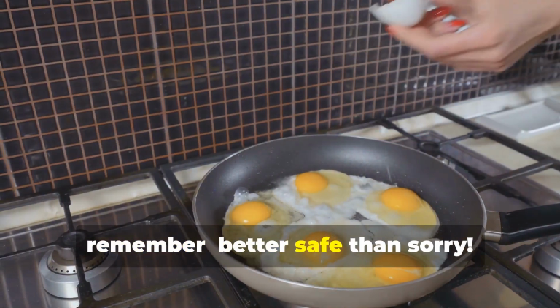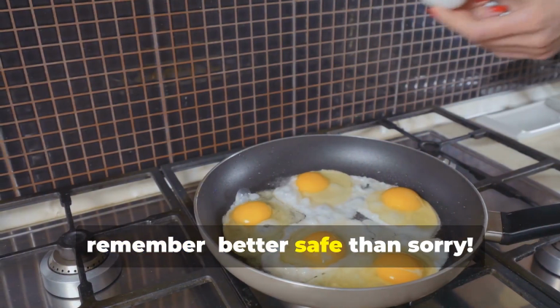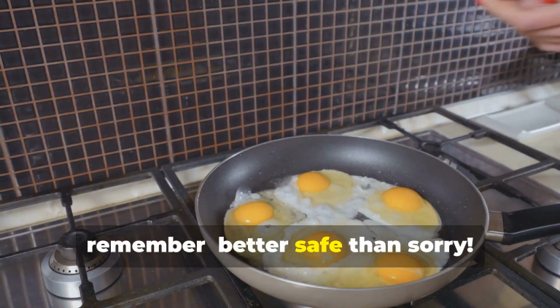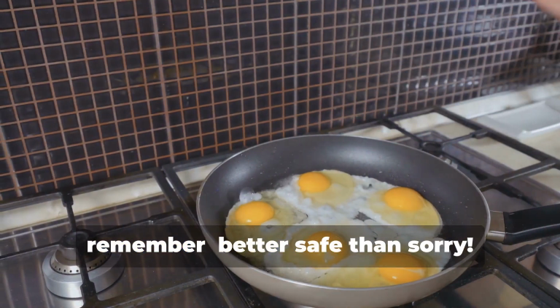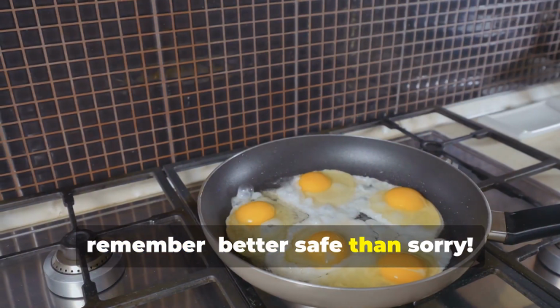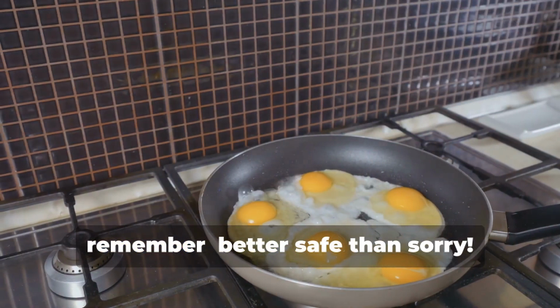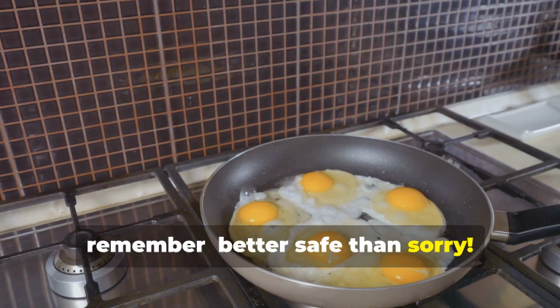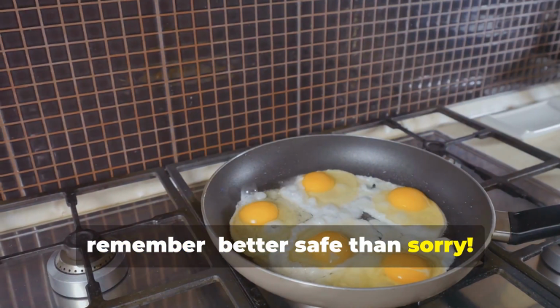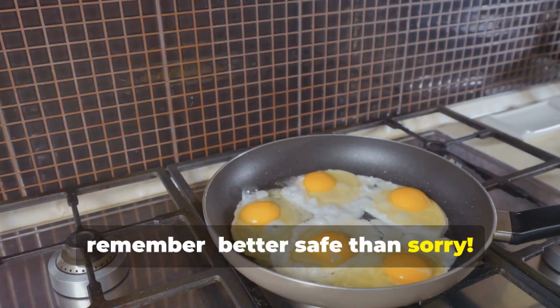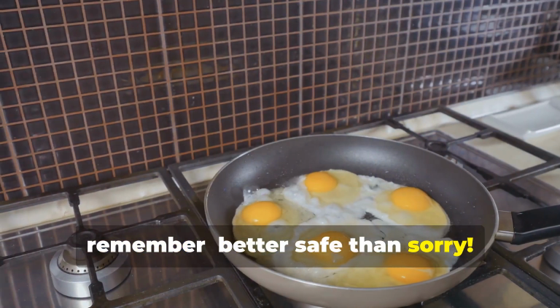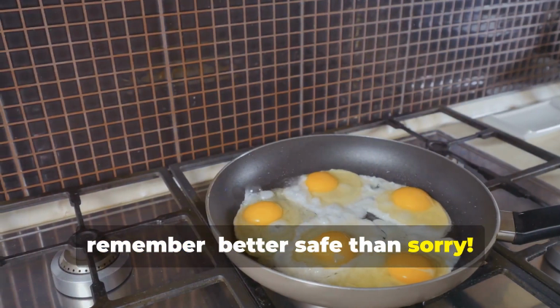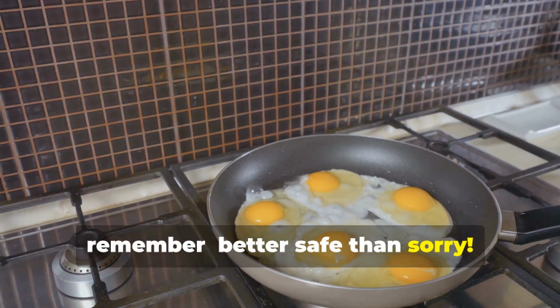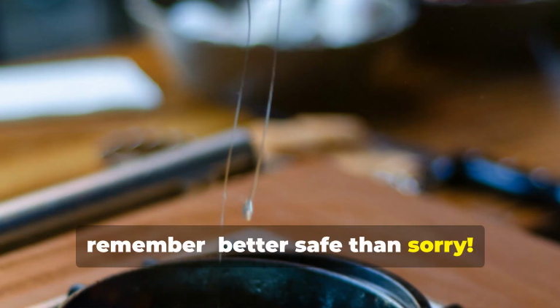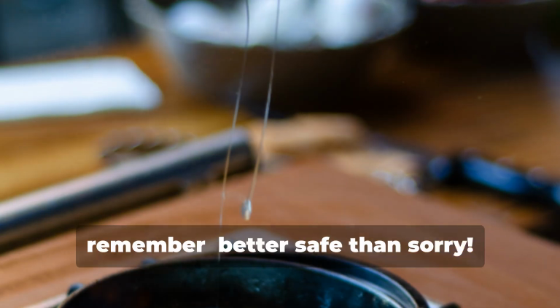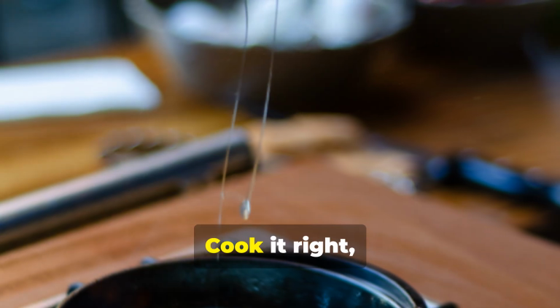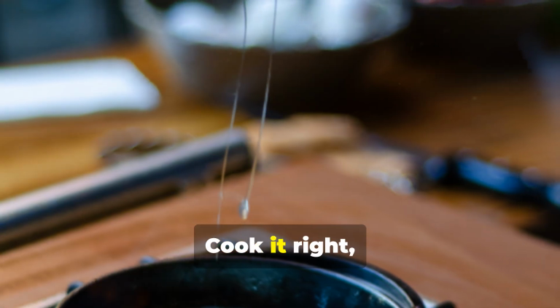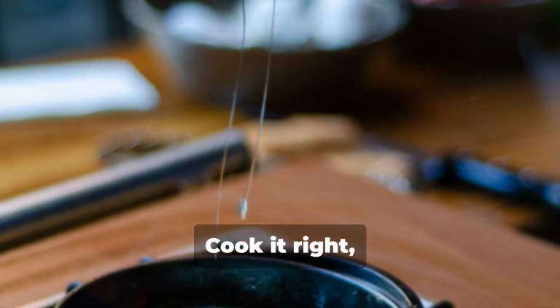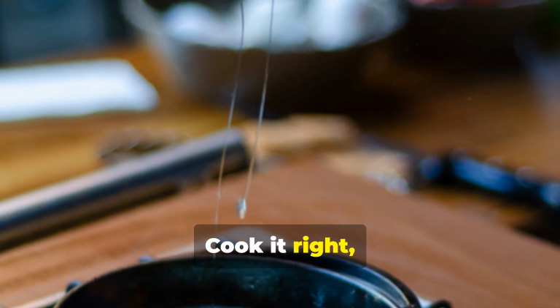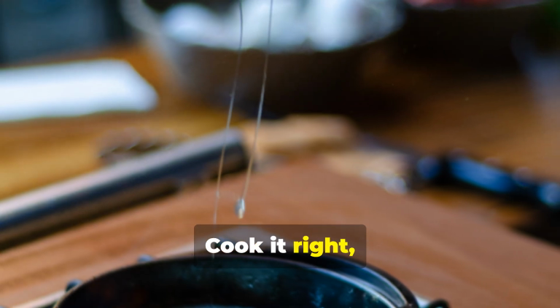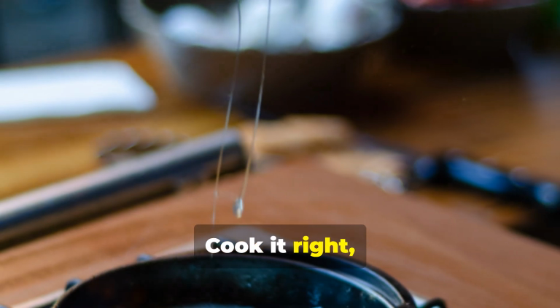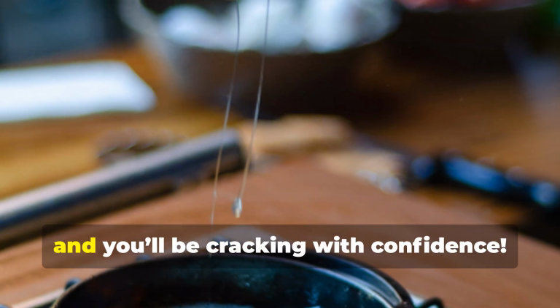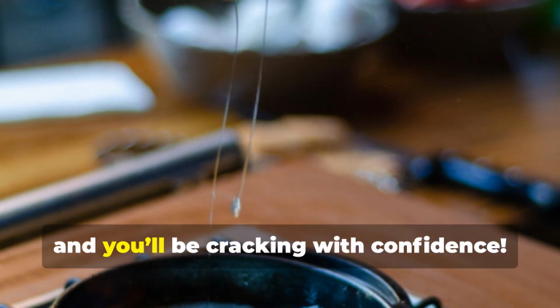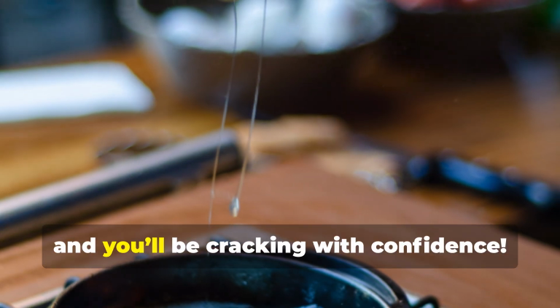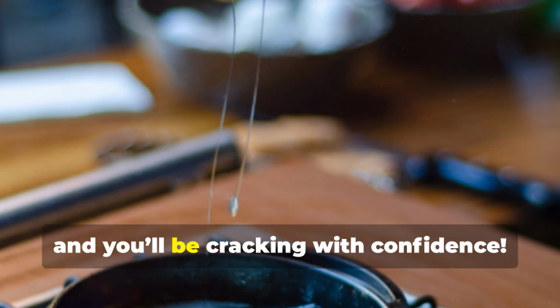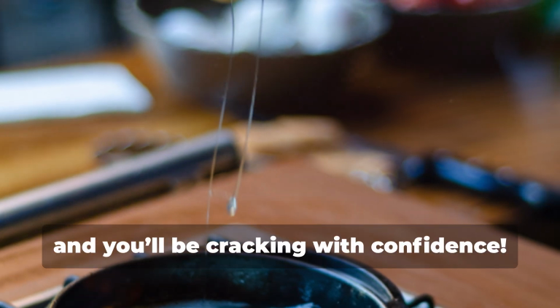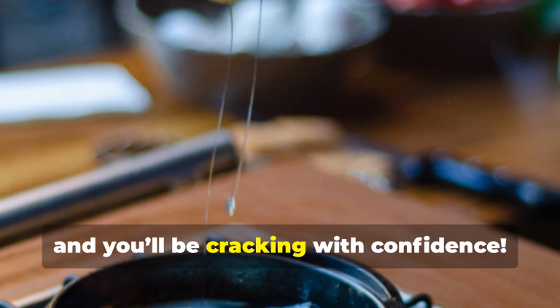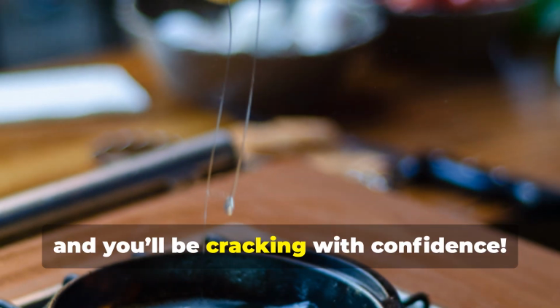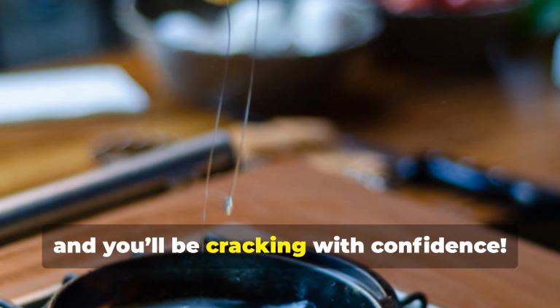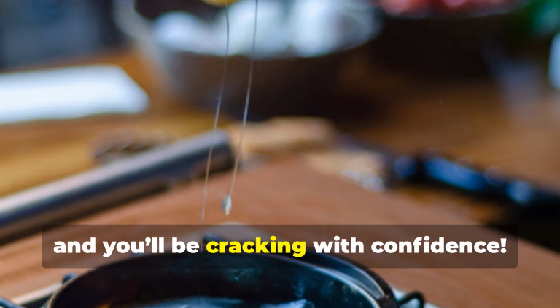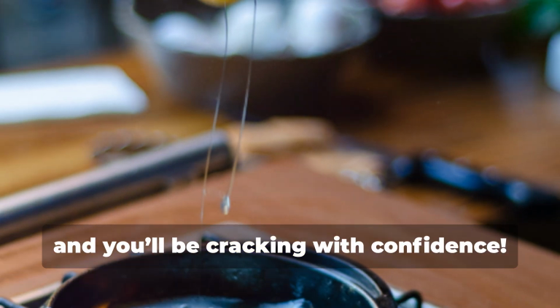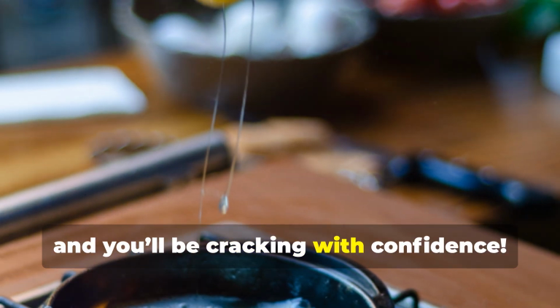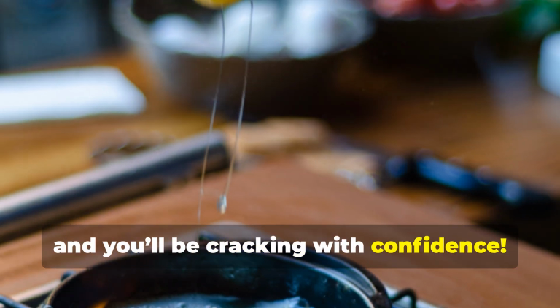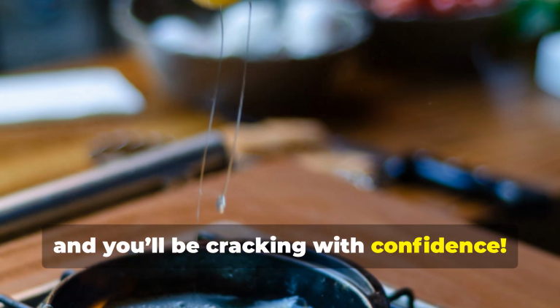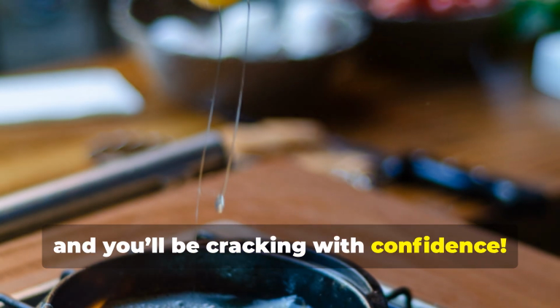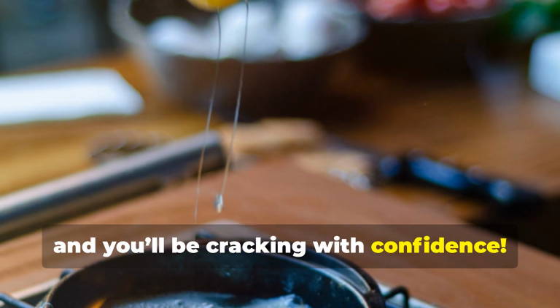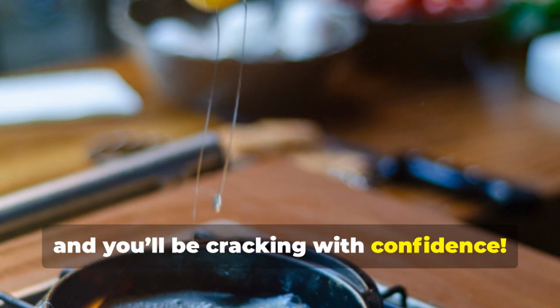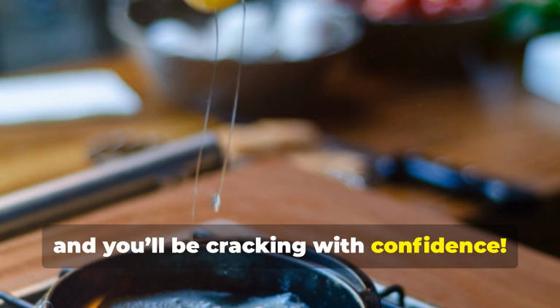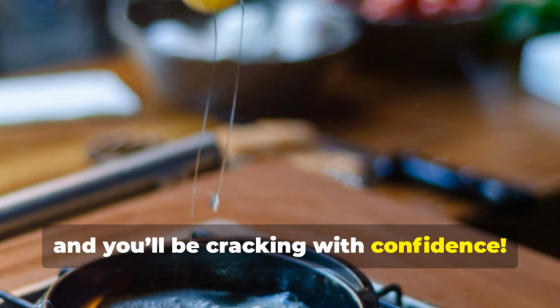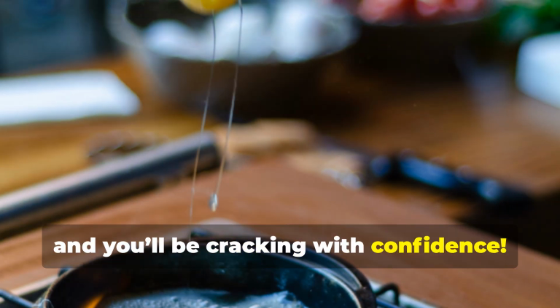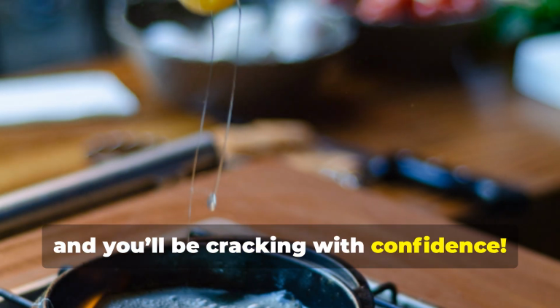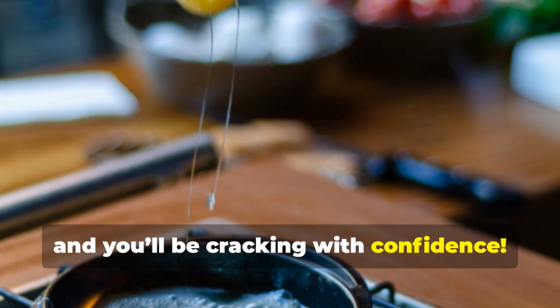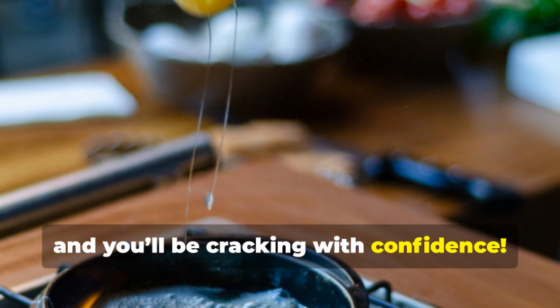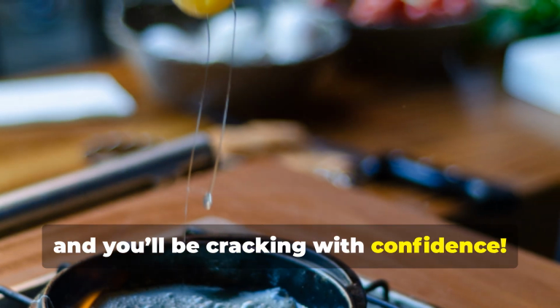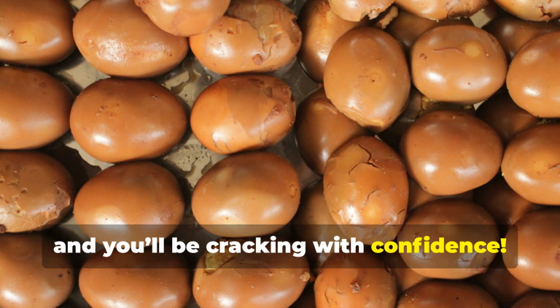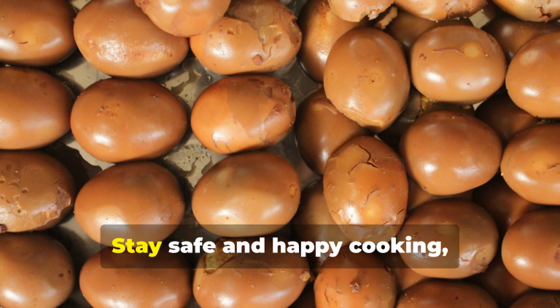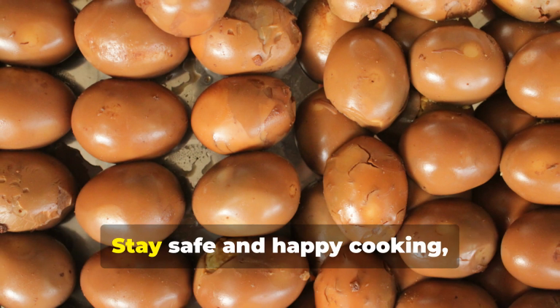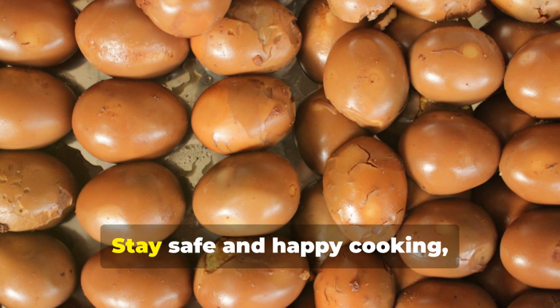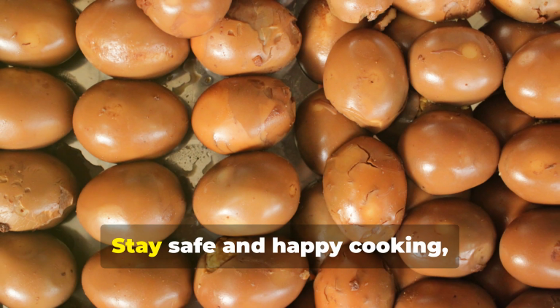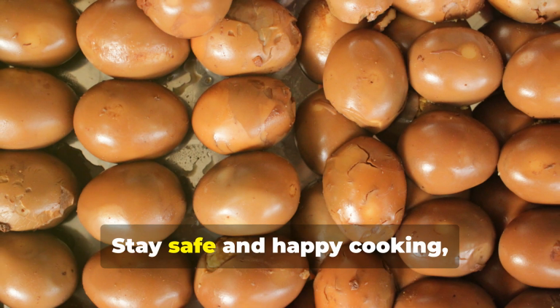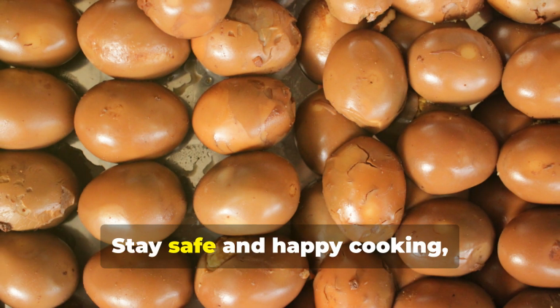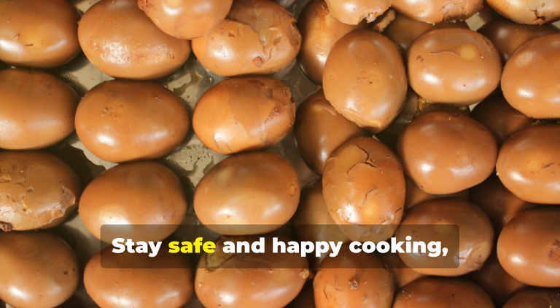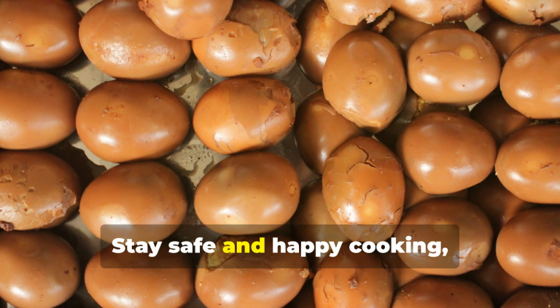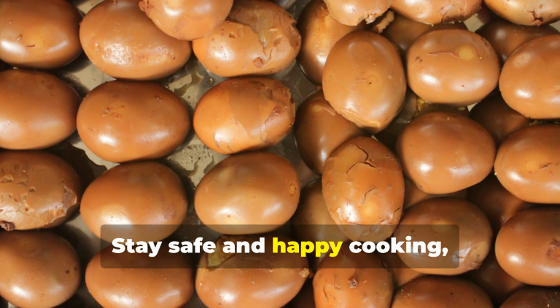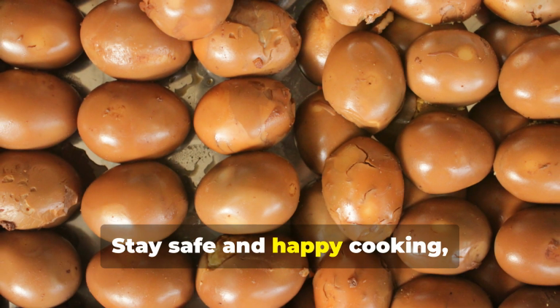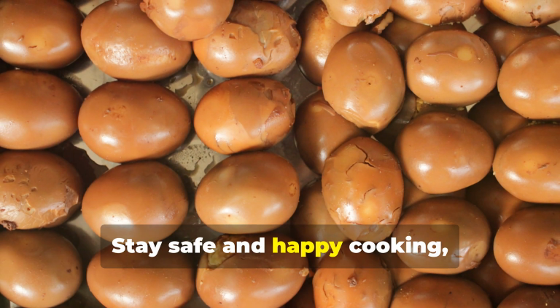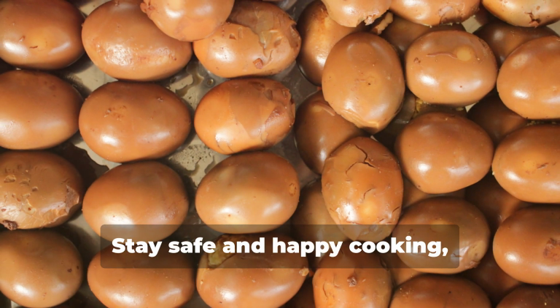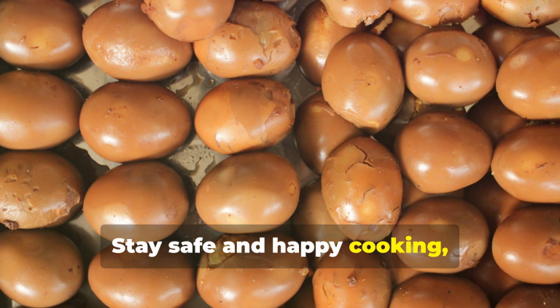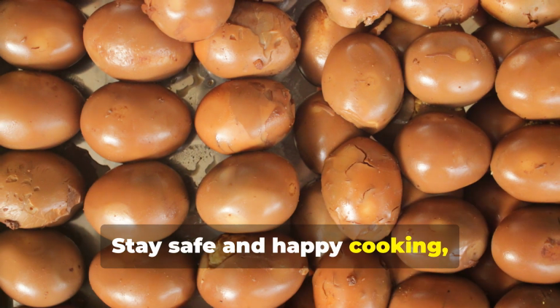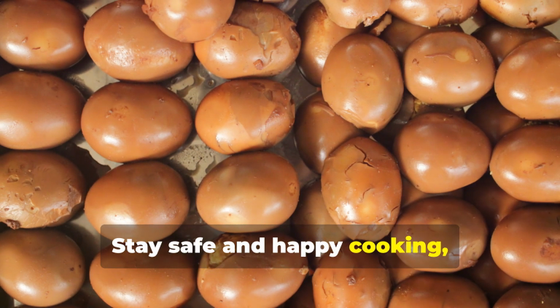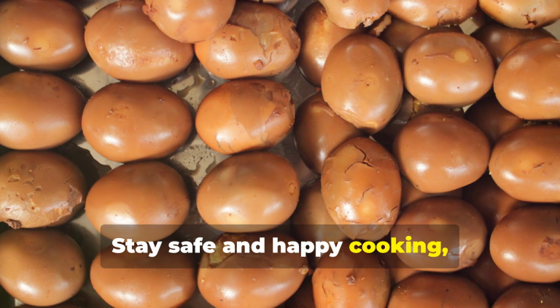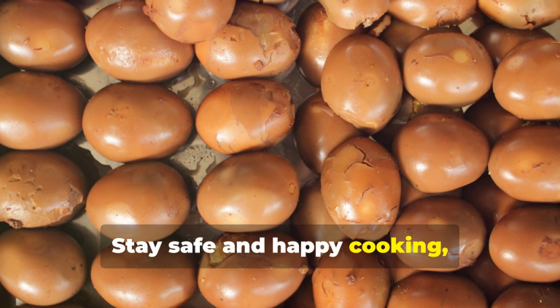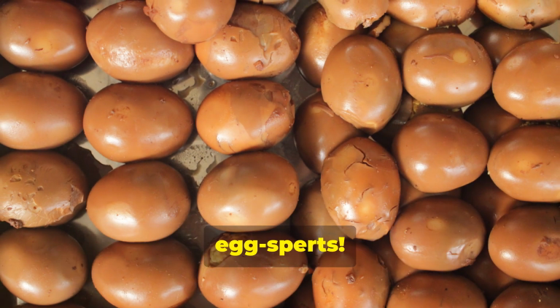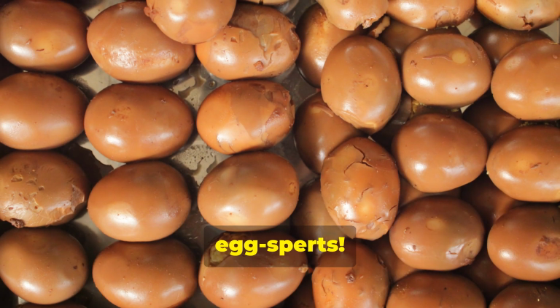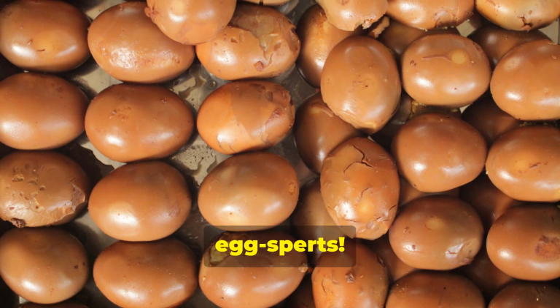Cook it right and you'll be cracking with confidence. Stay safe and happy cooking!